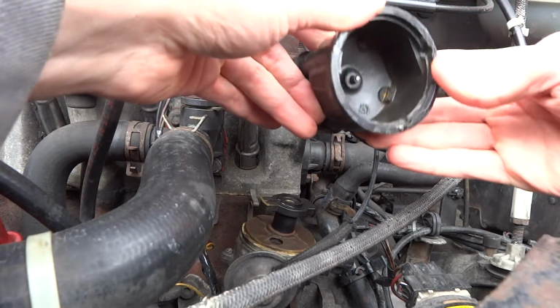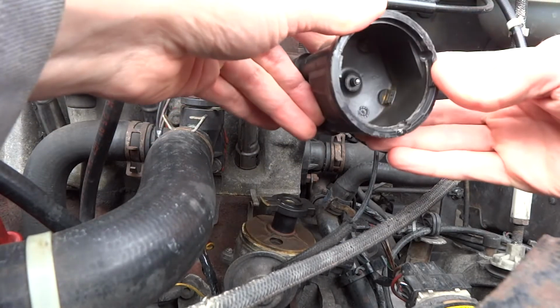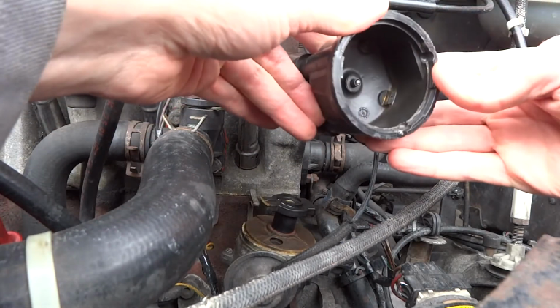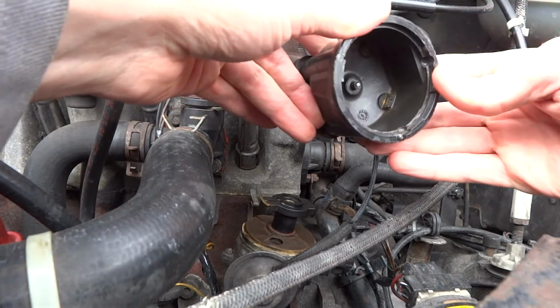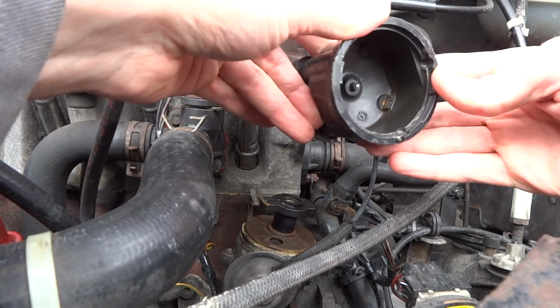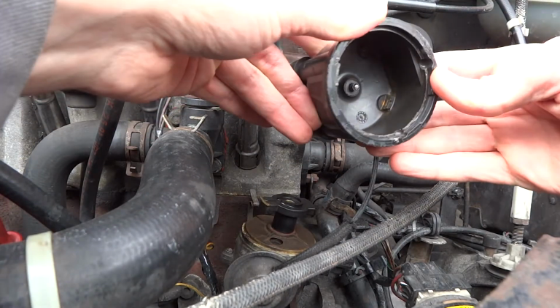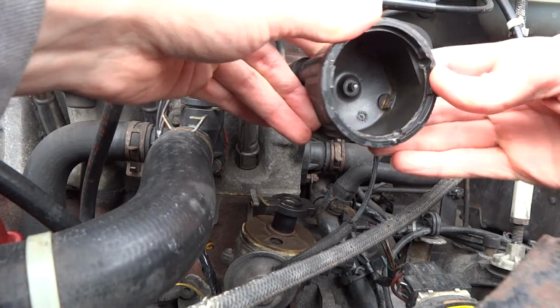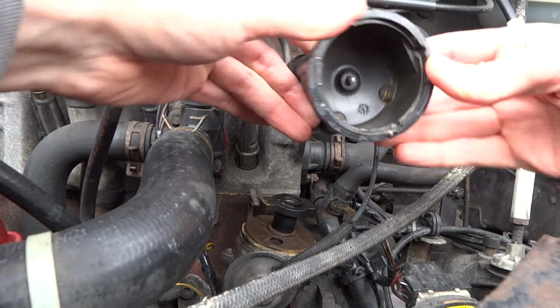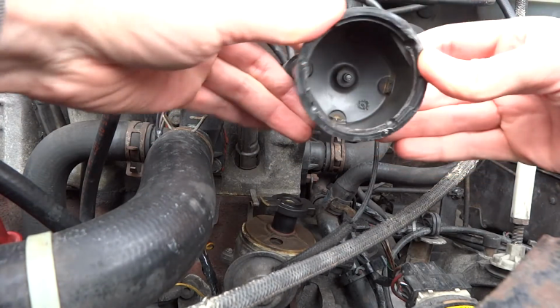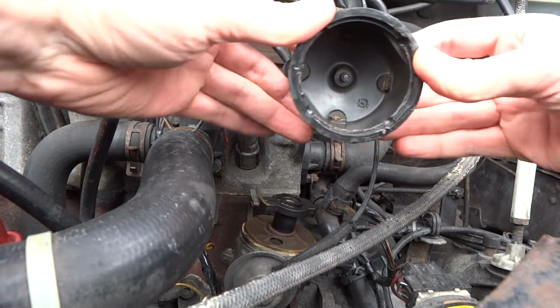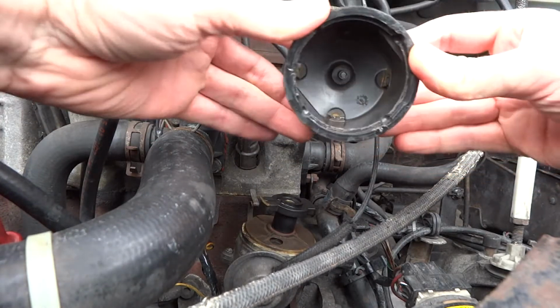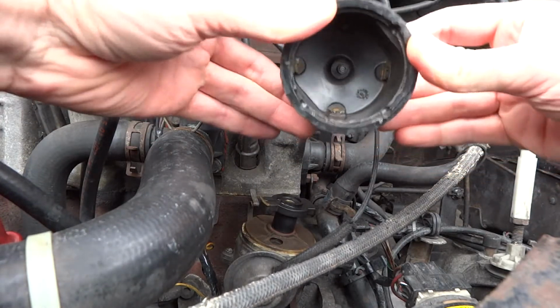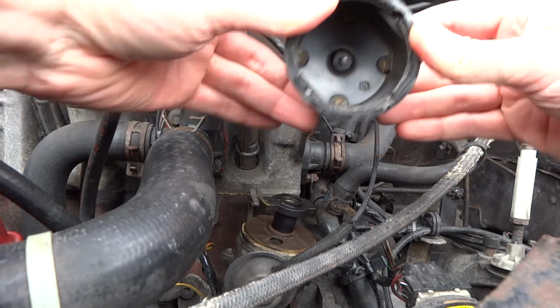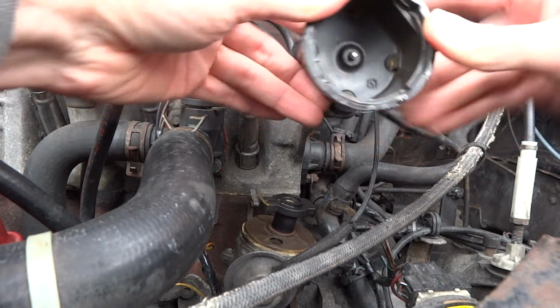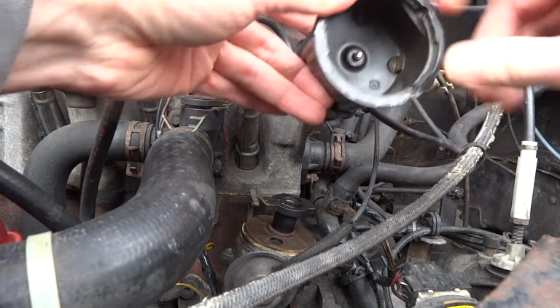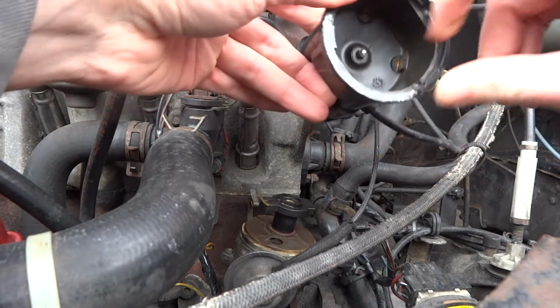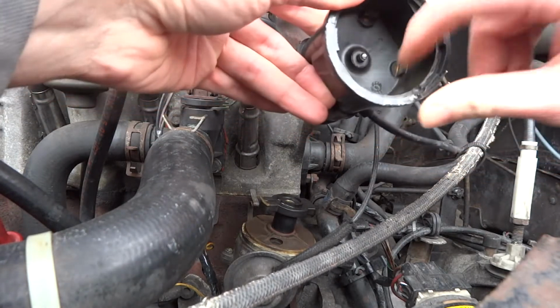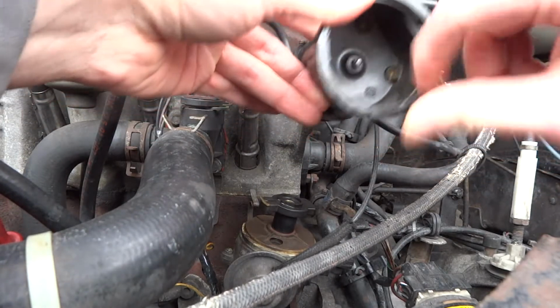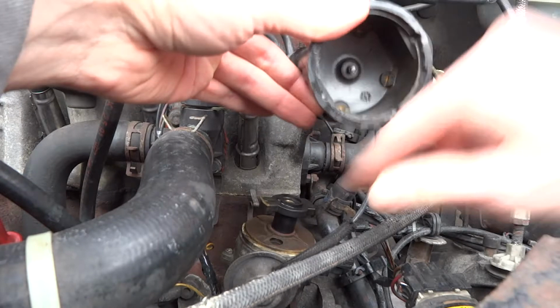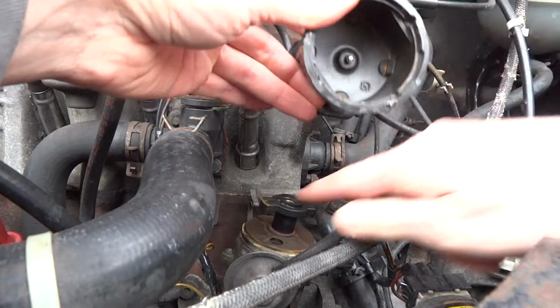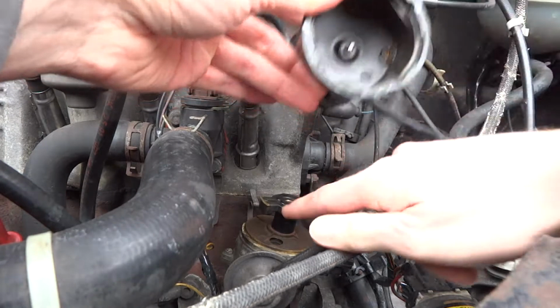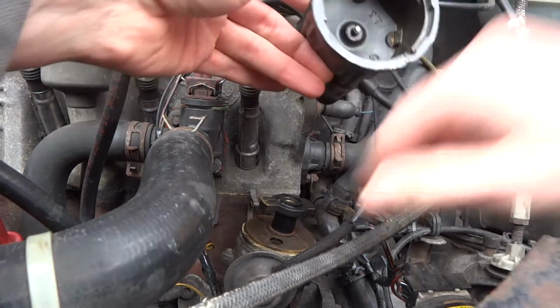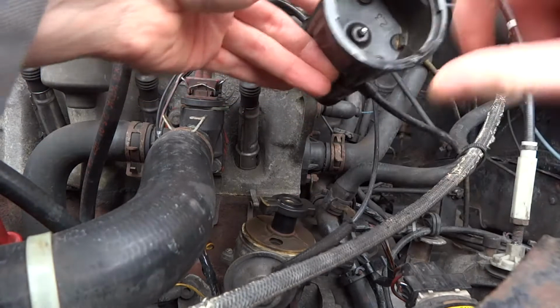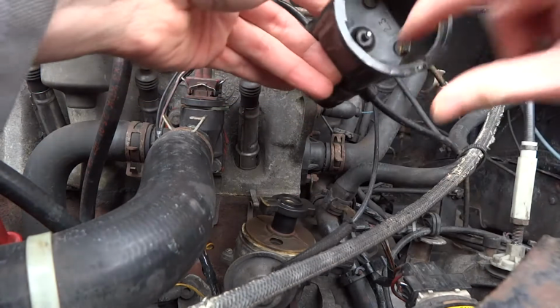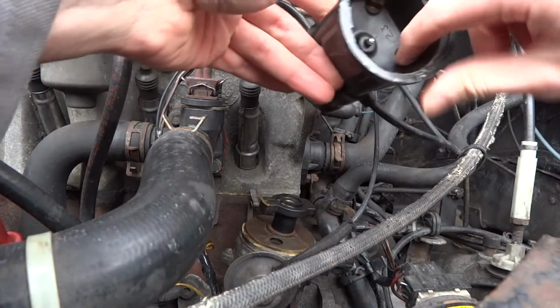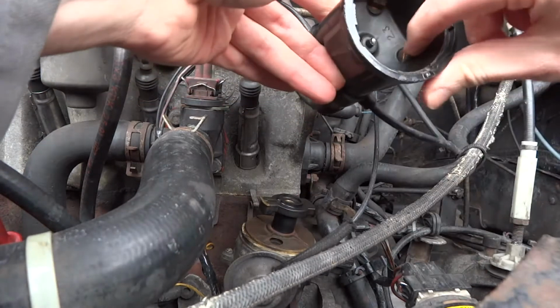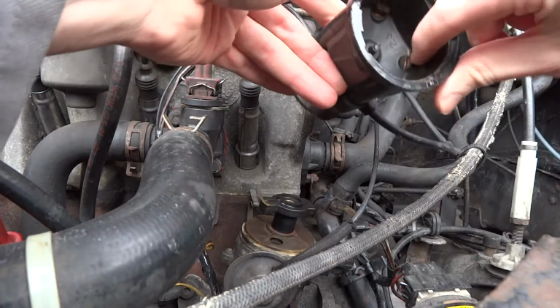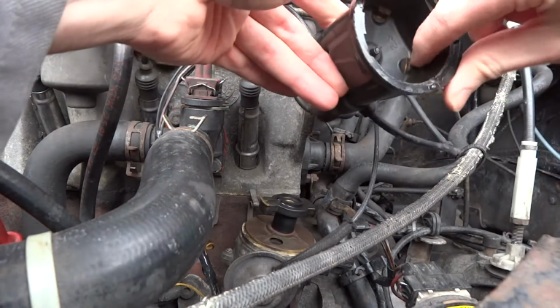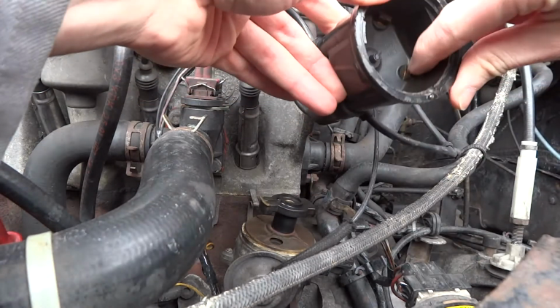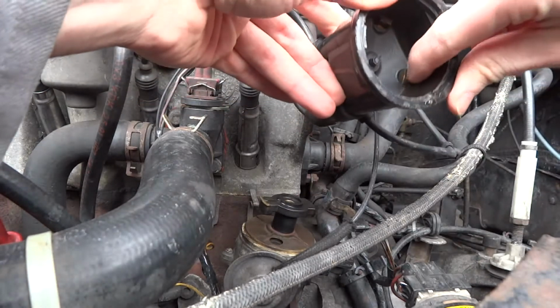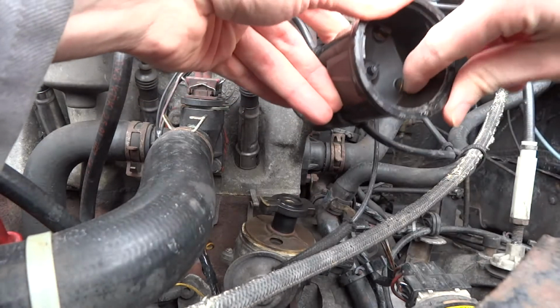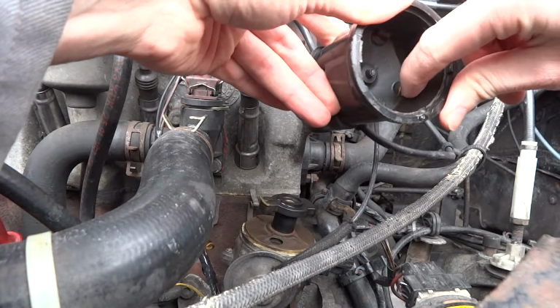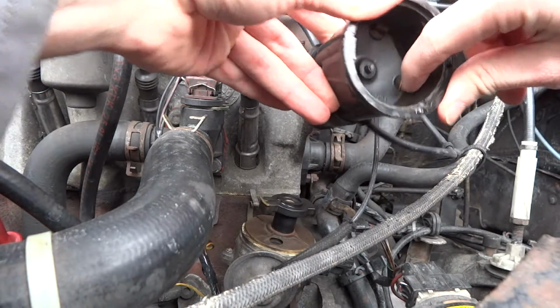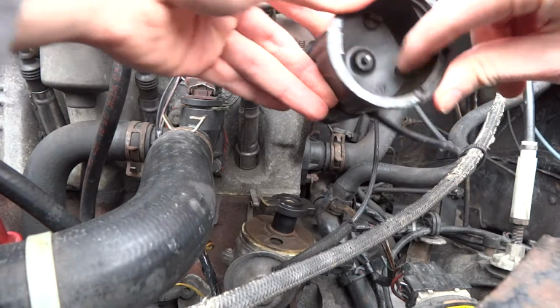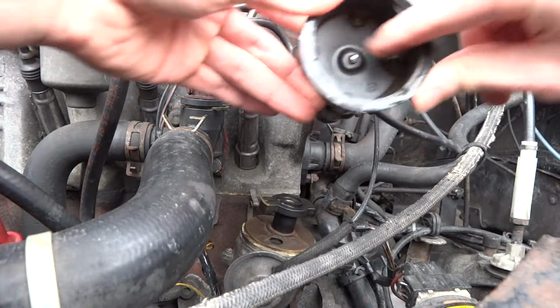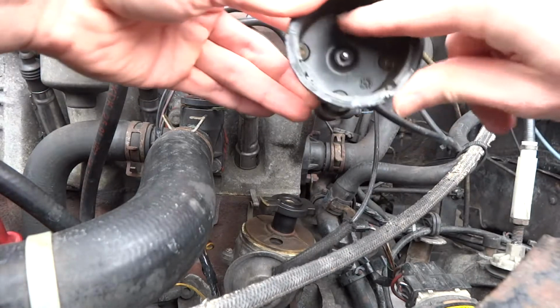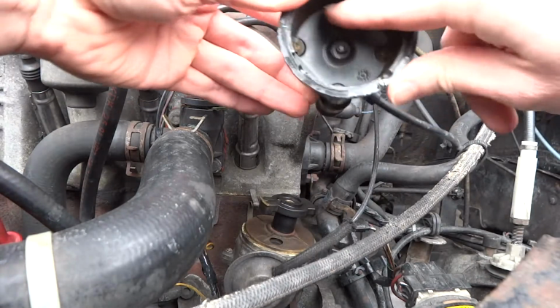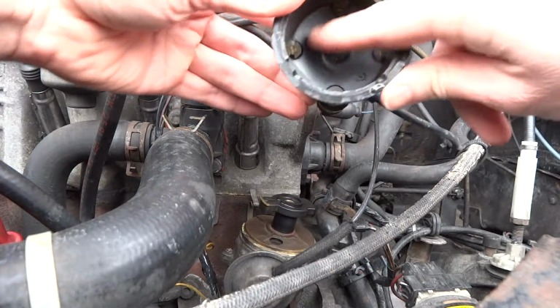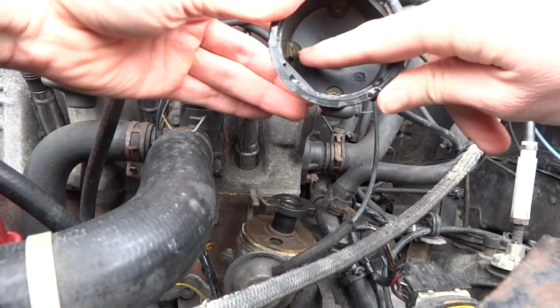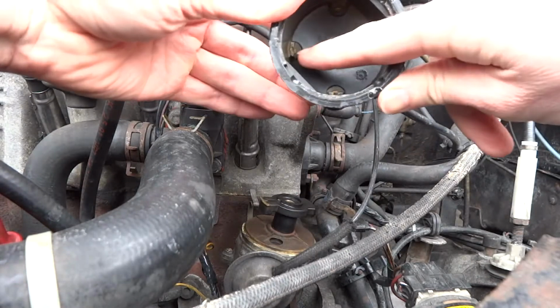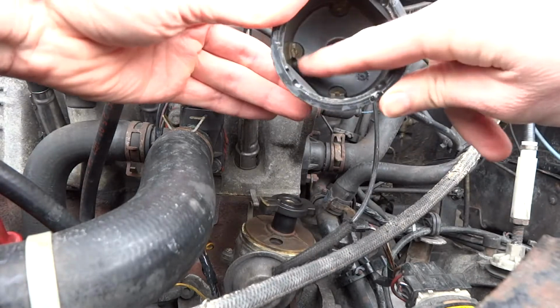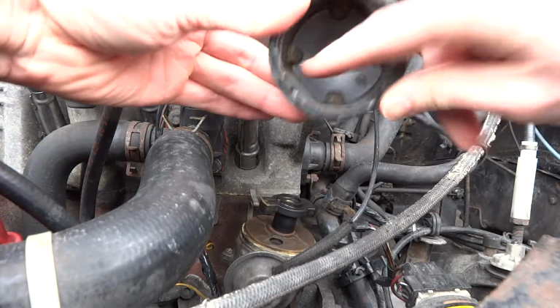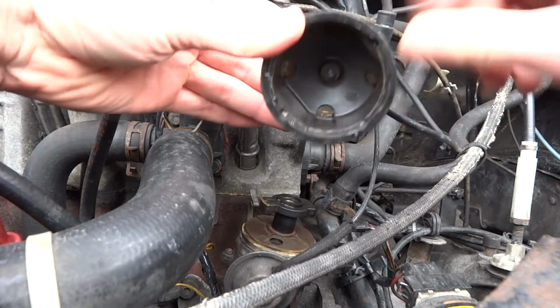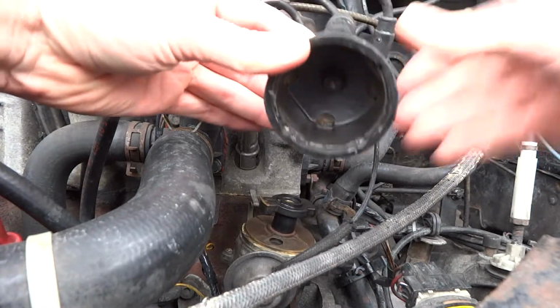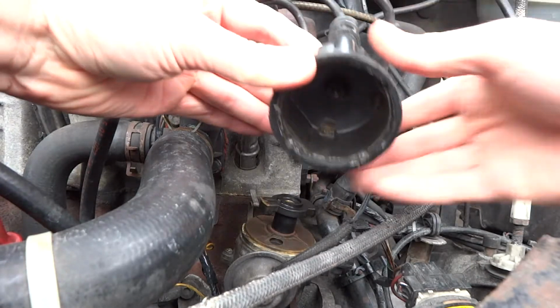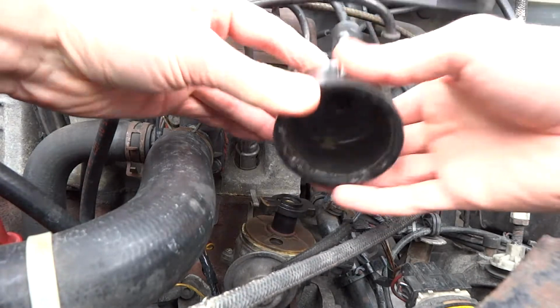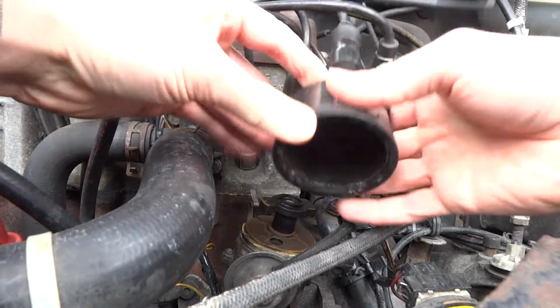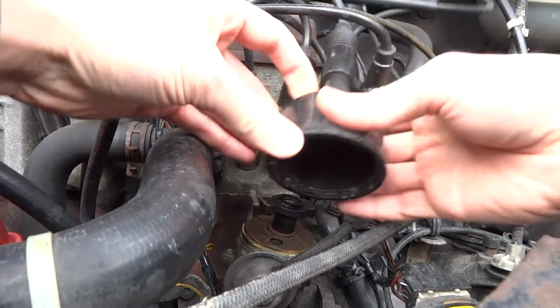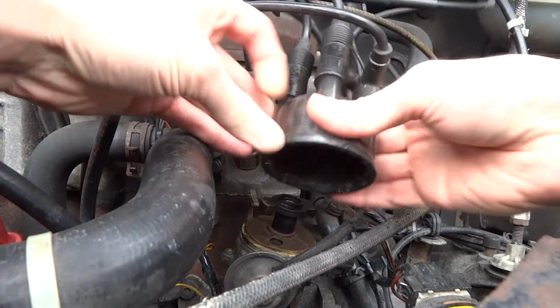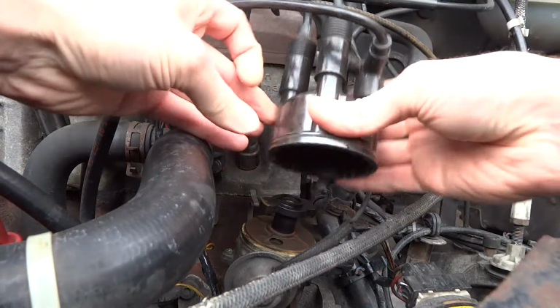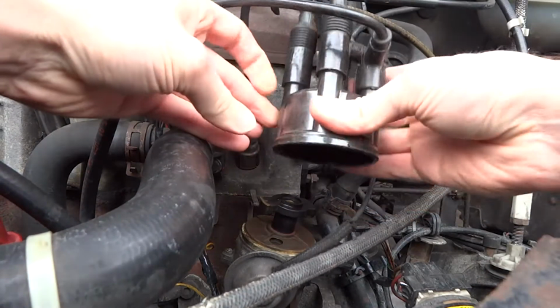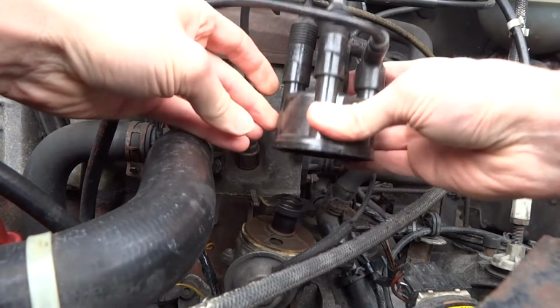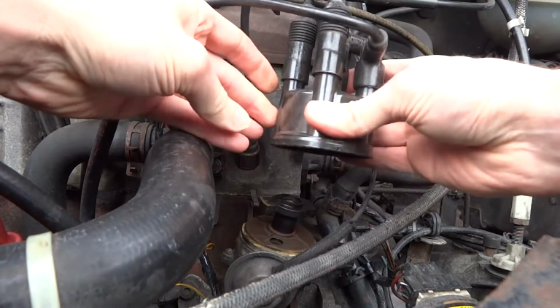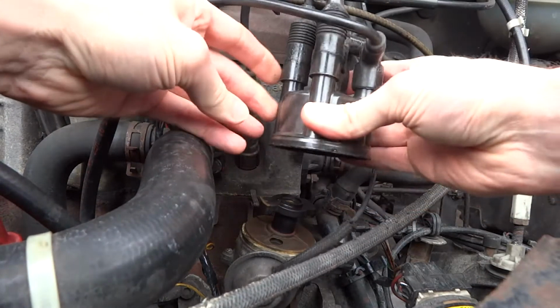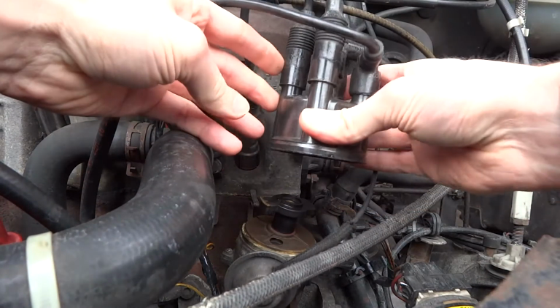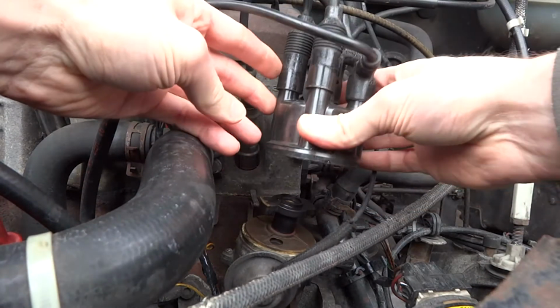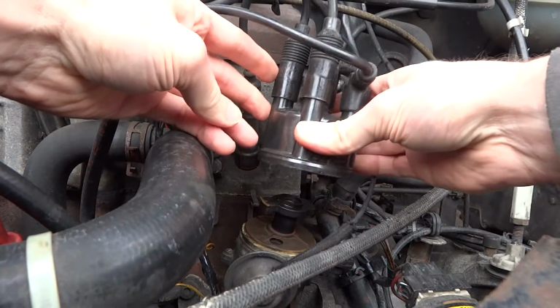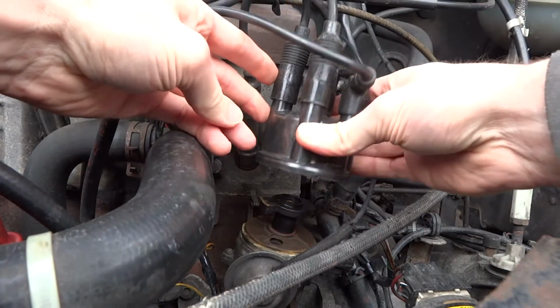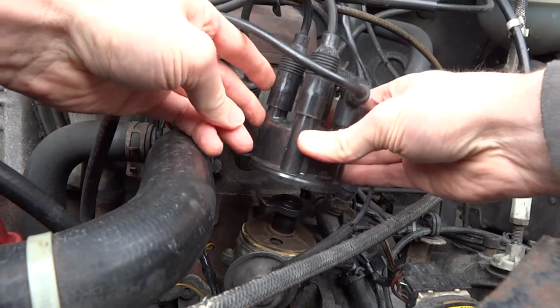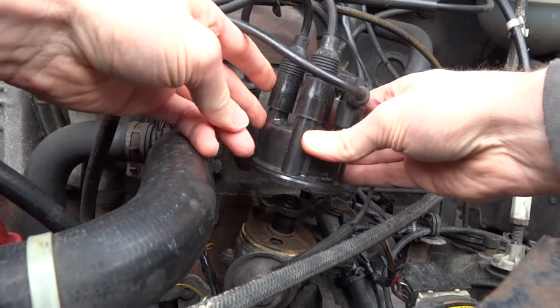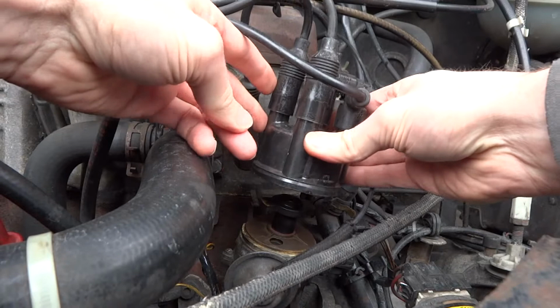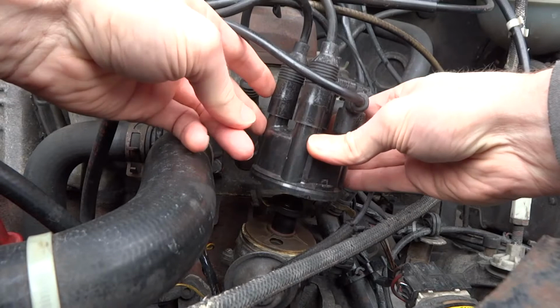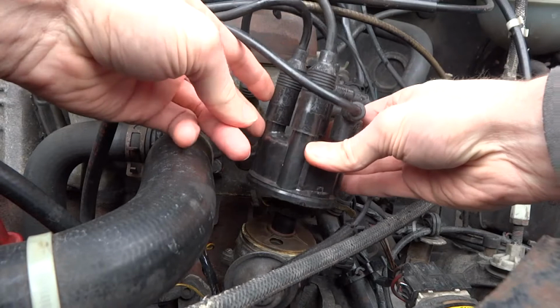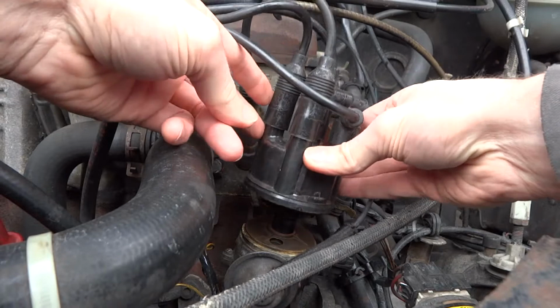Inside that one, it's a bit worn — the rotor has worn grooves in the contacts, so I will be replacing that one.